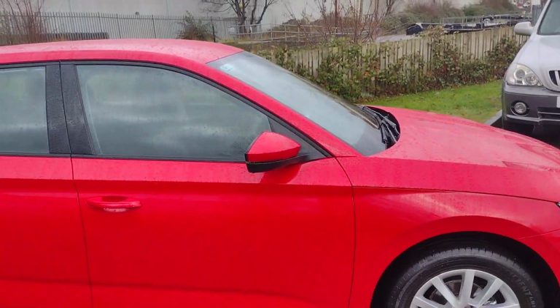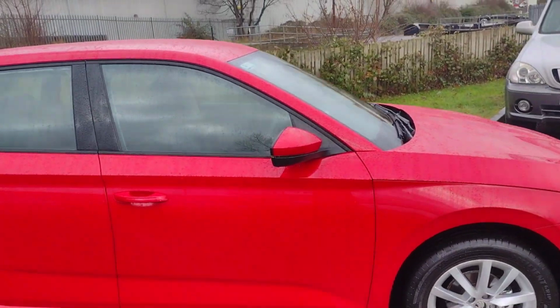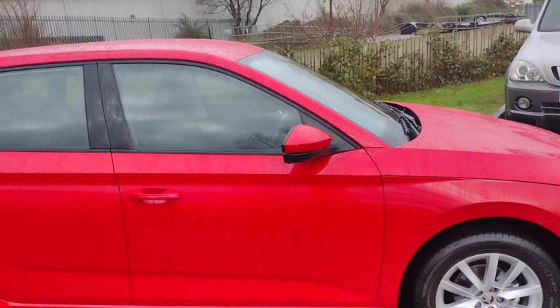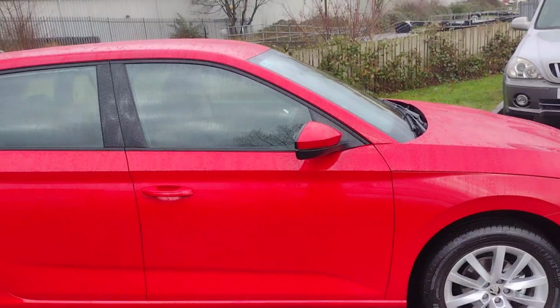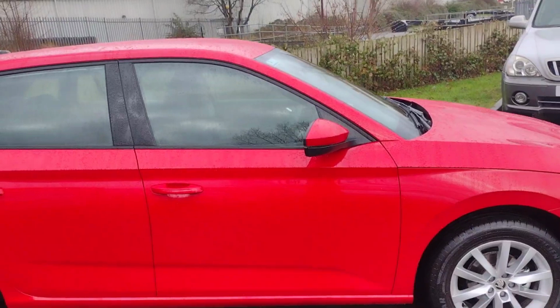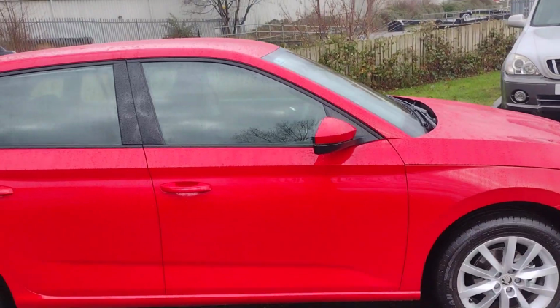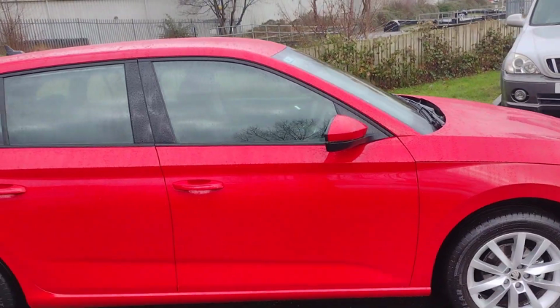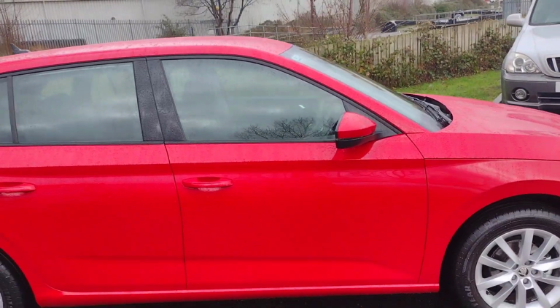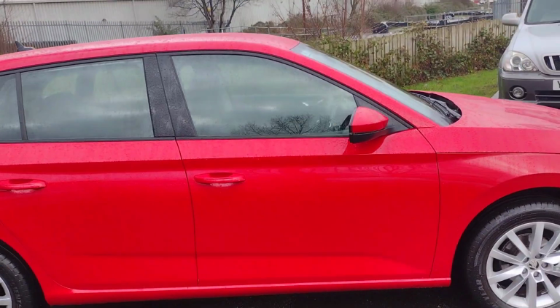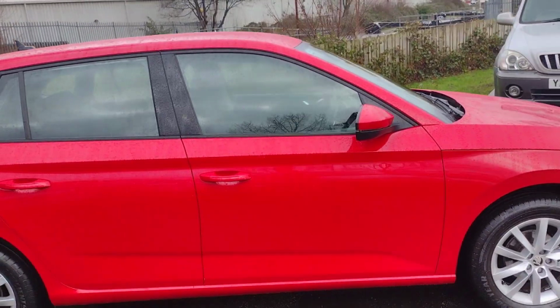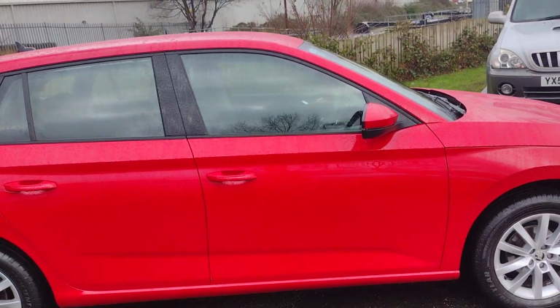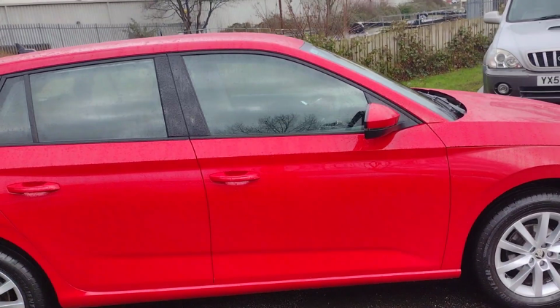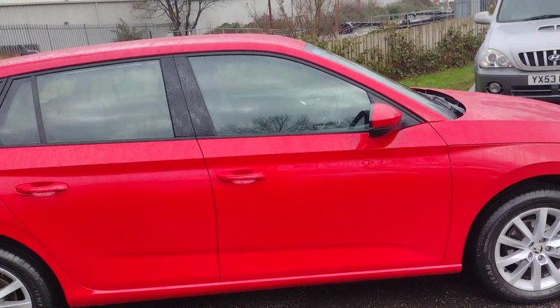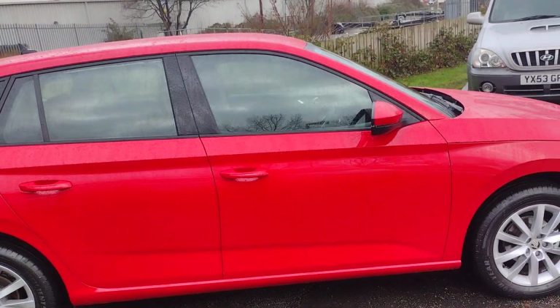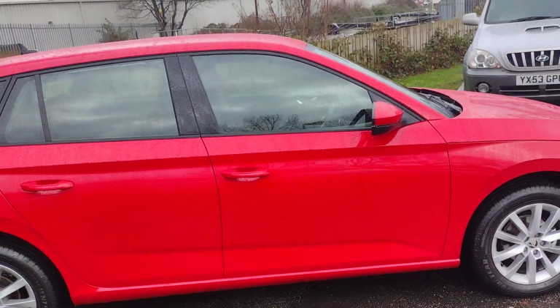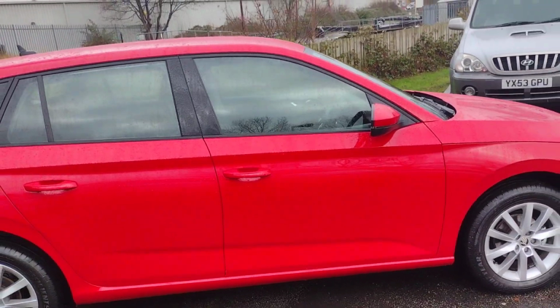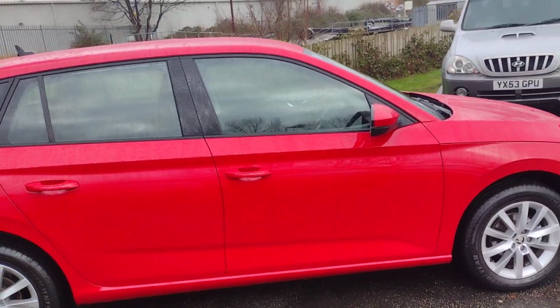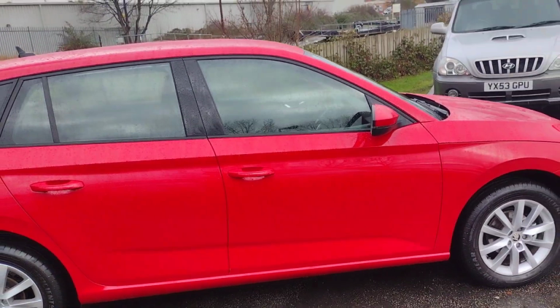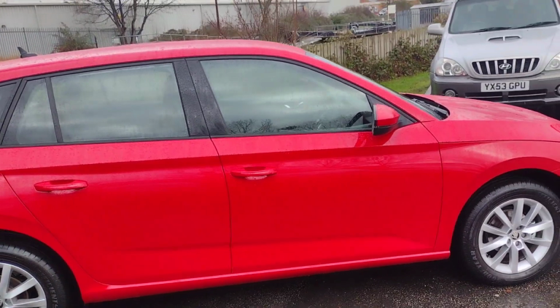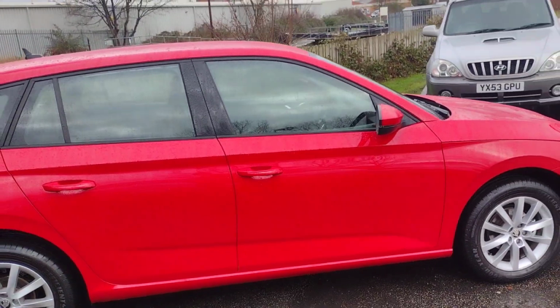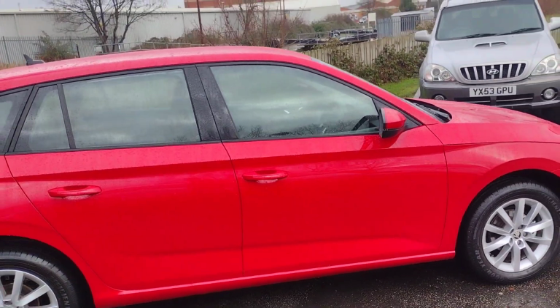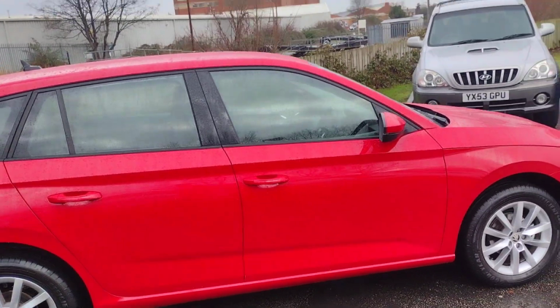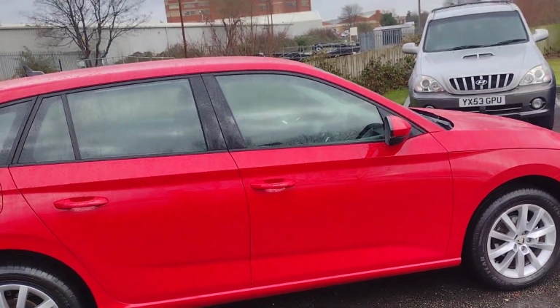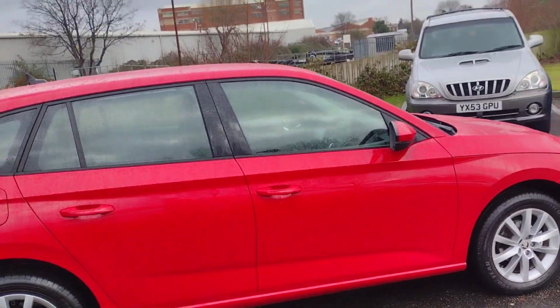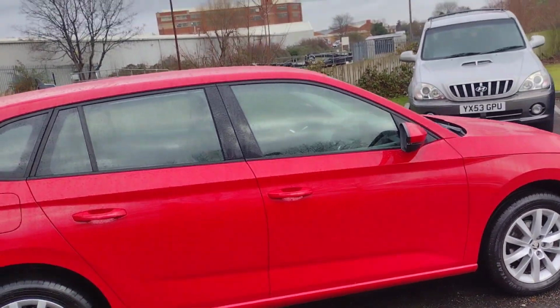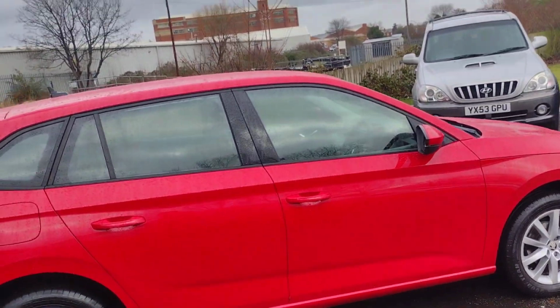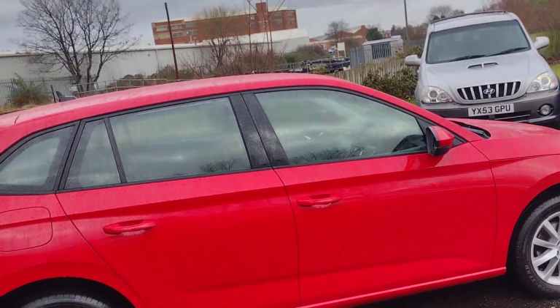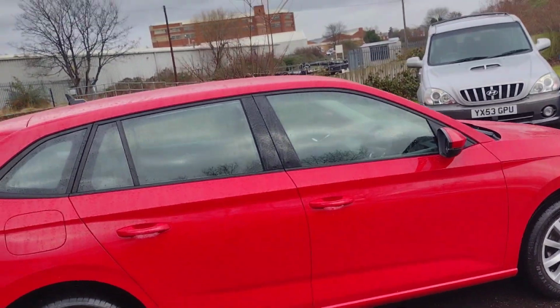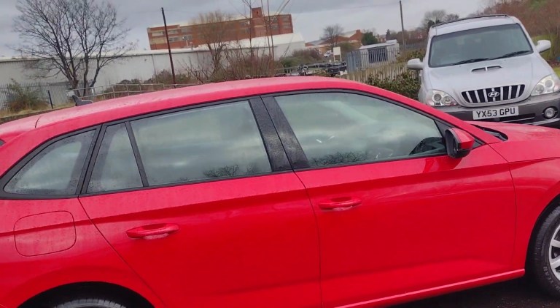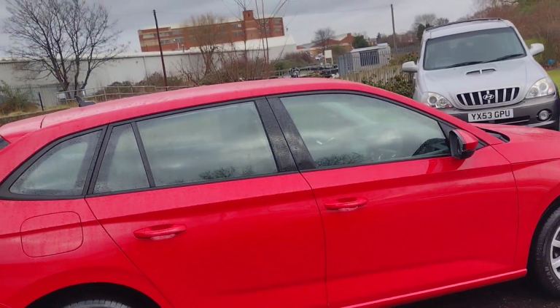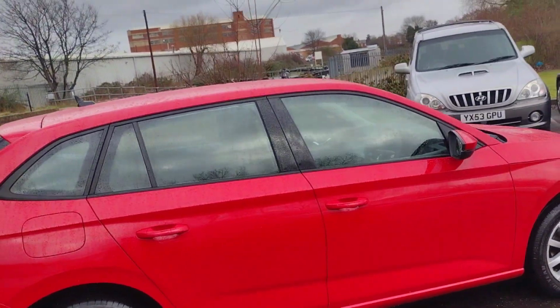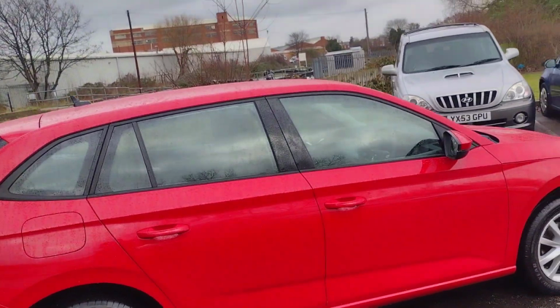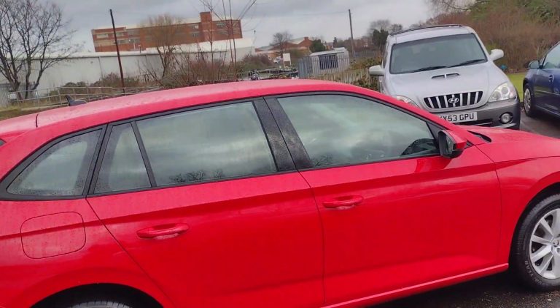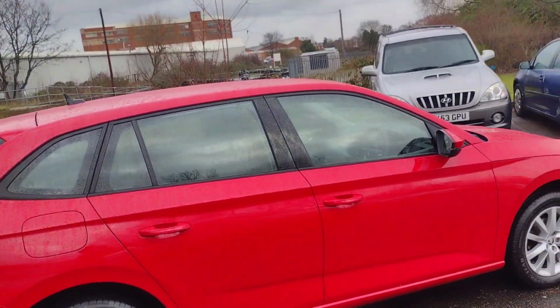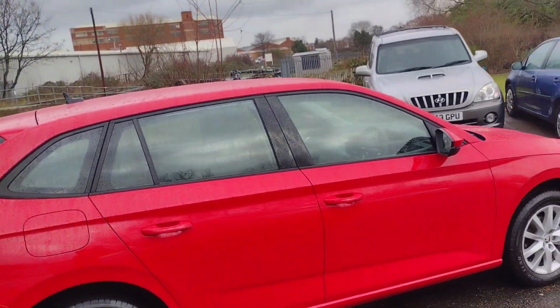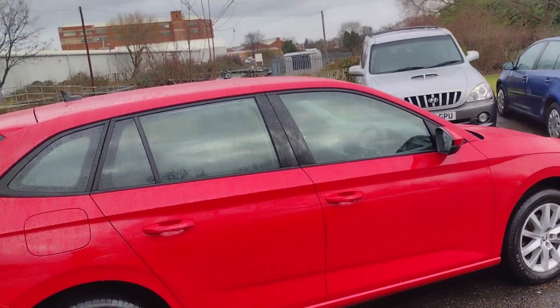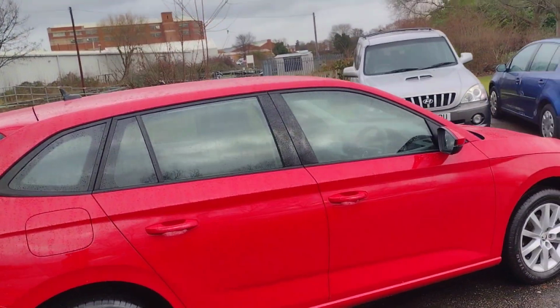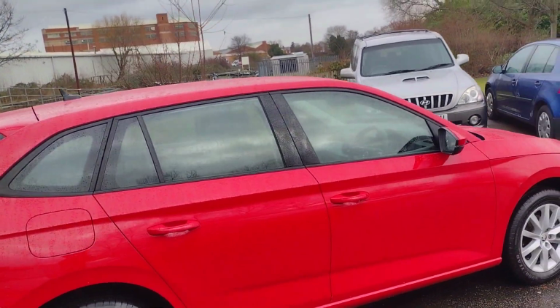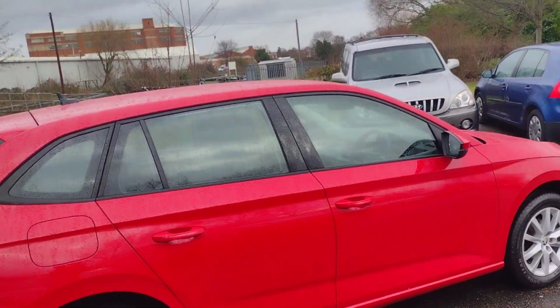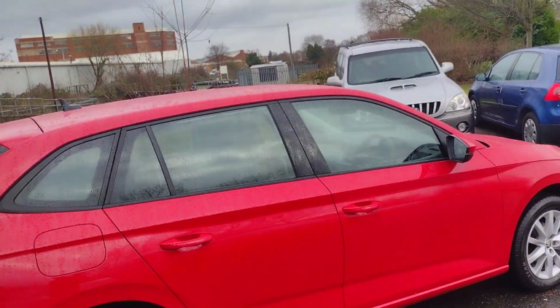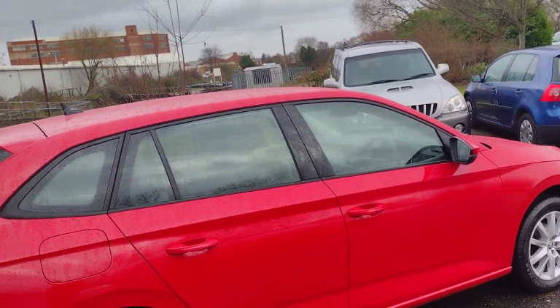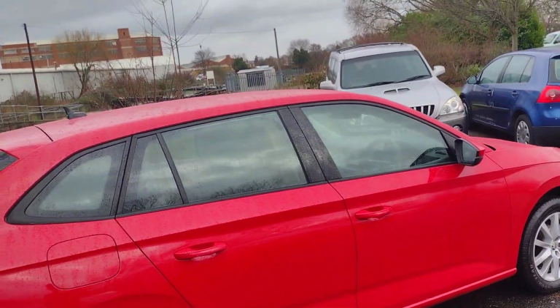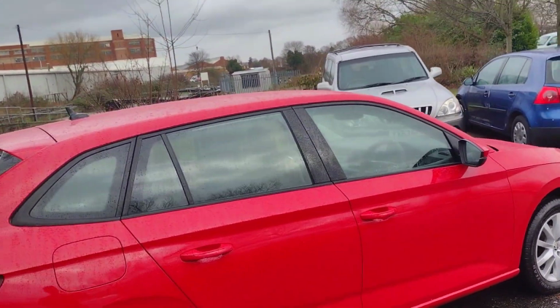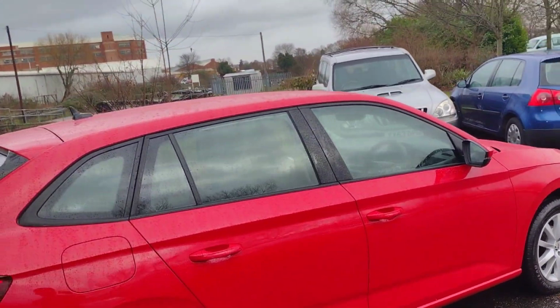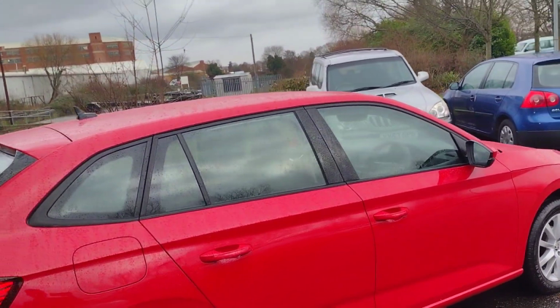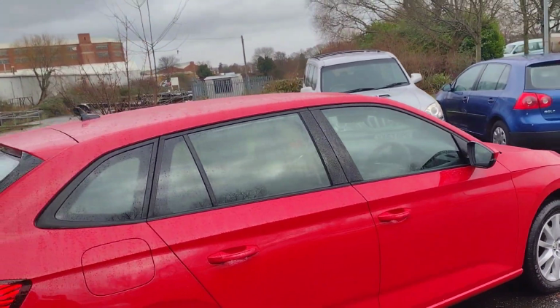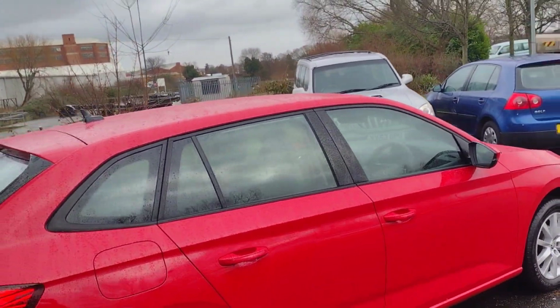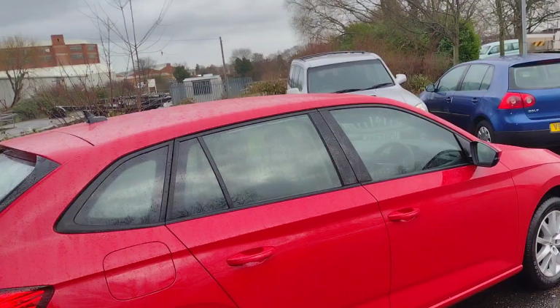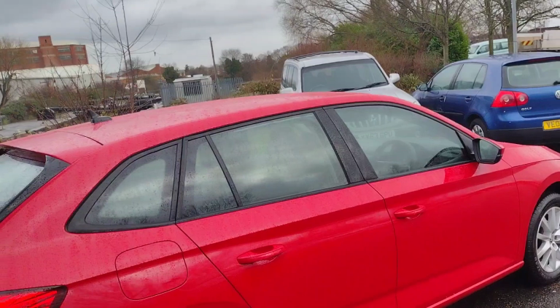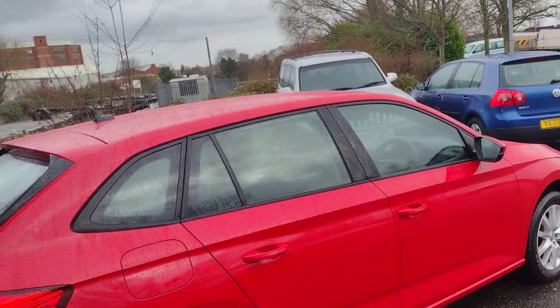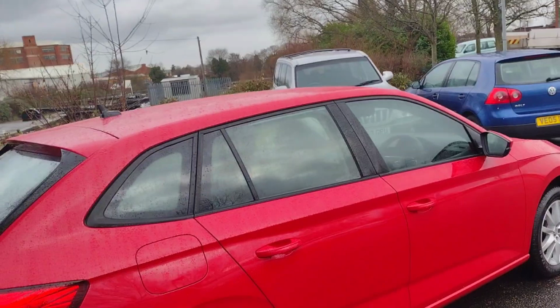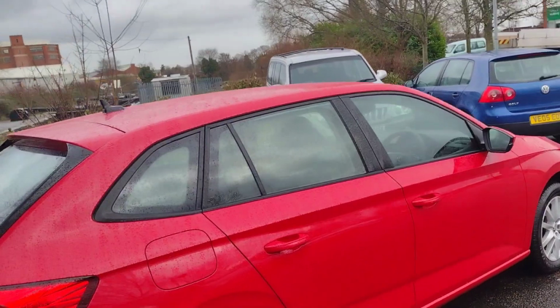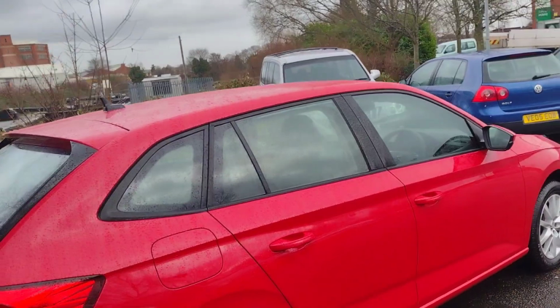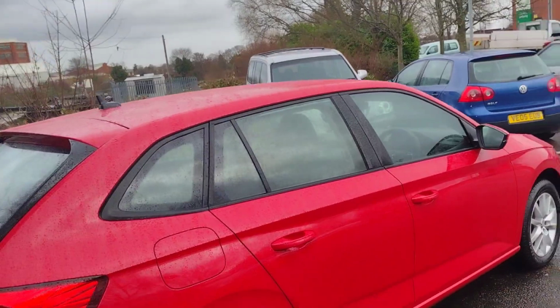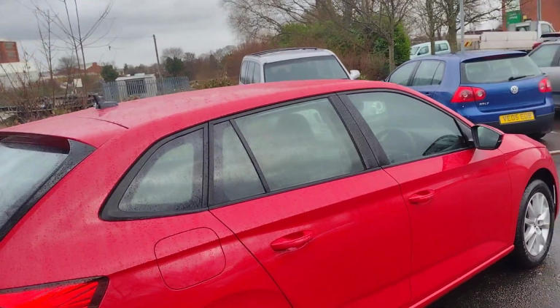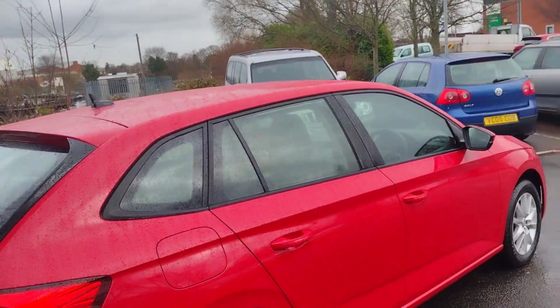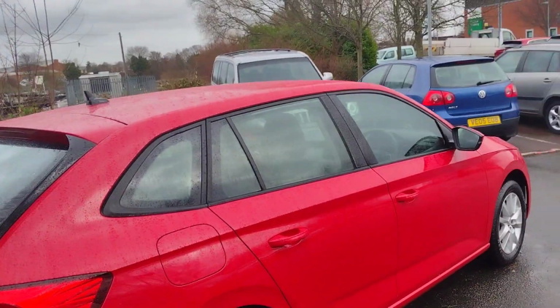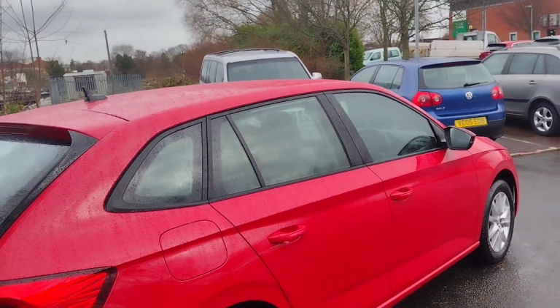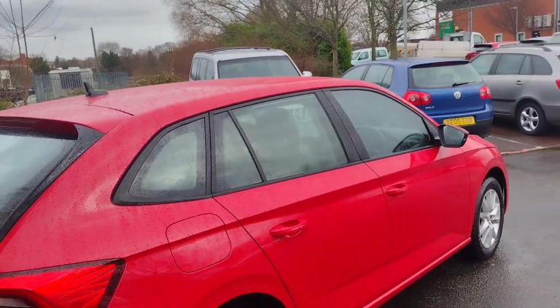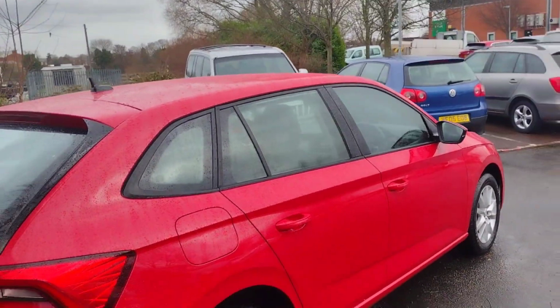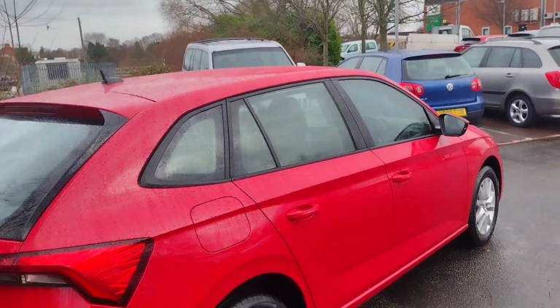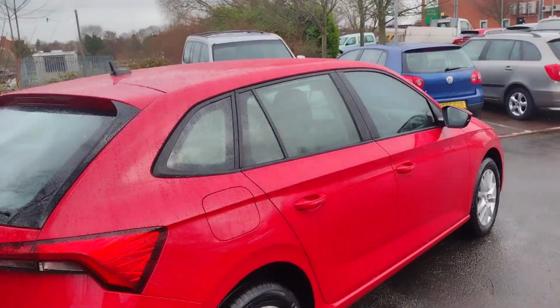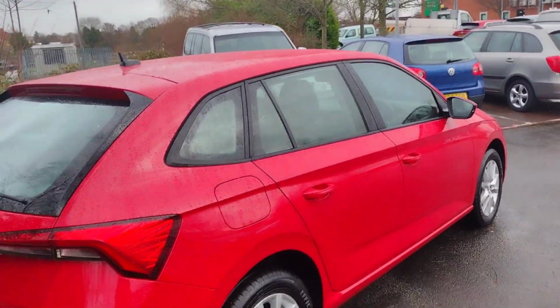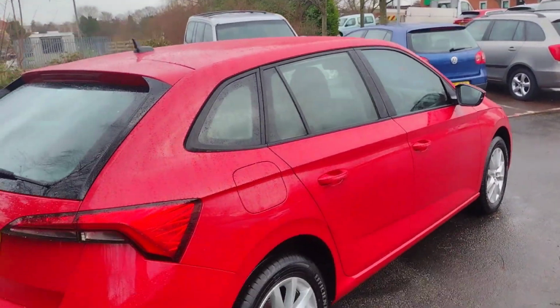This car has only done 1,151 miles and it's one owner, so it's a very relatively new car.